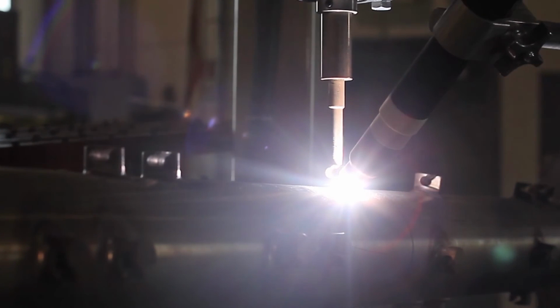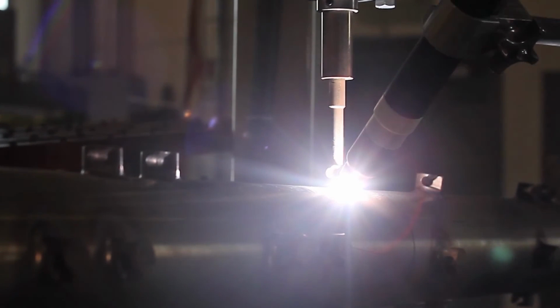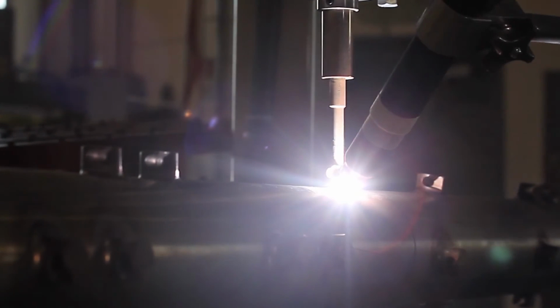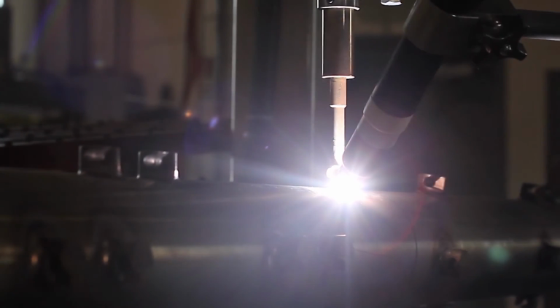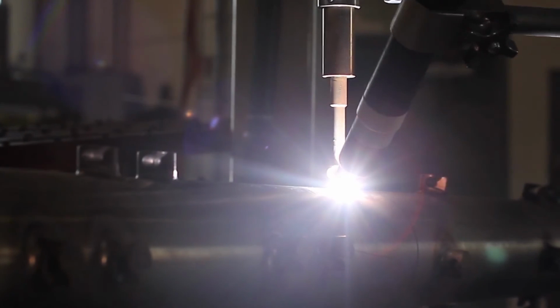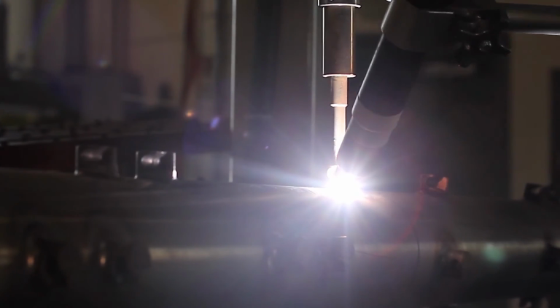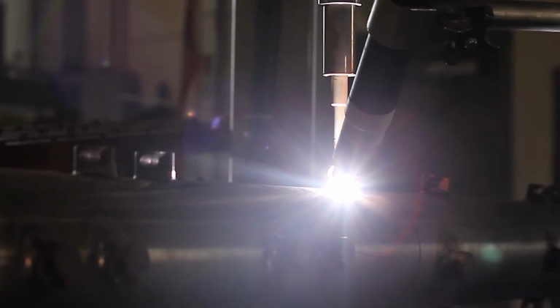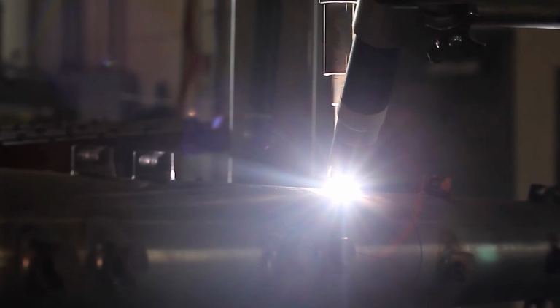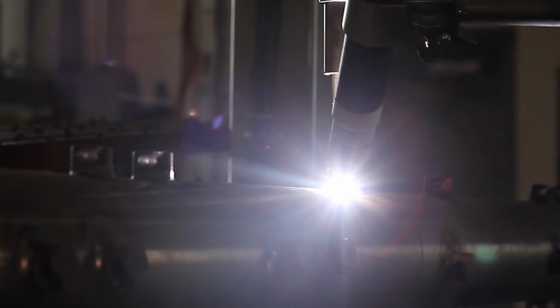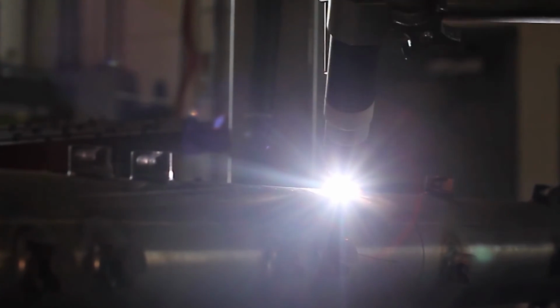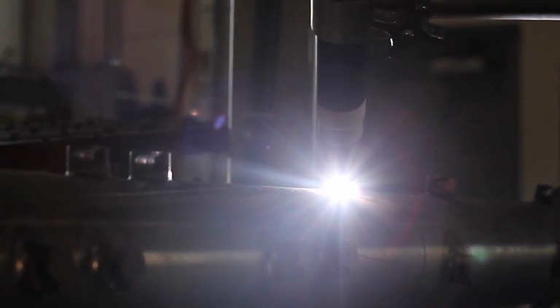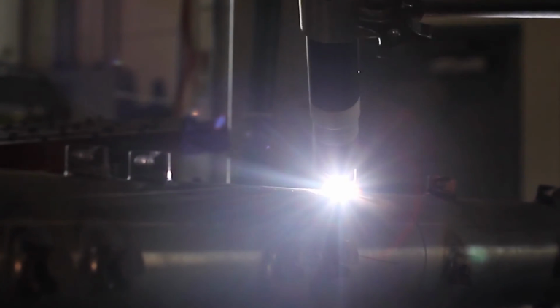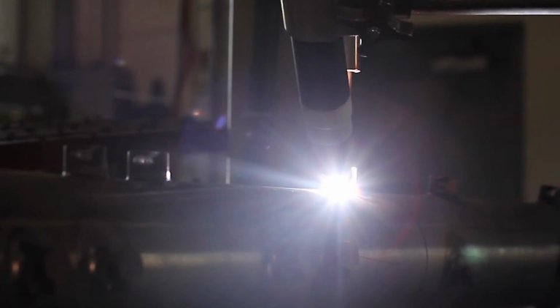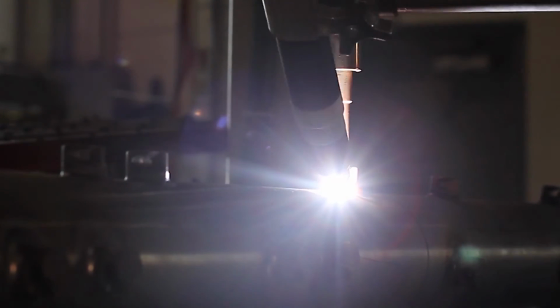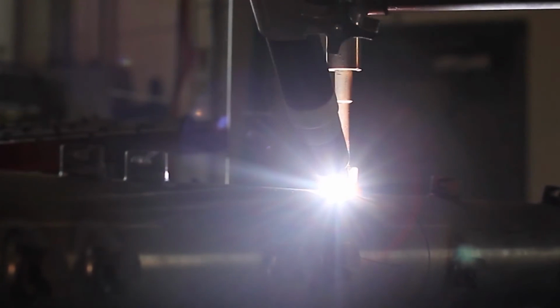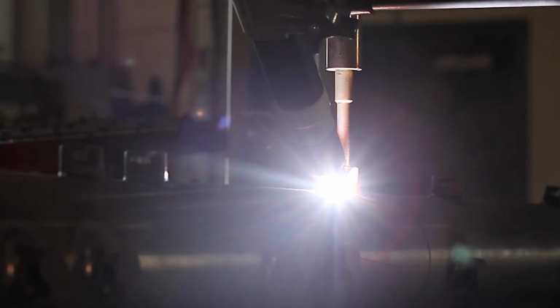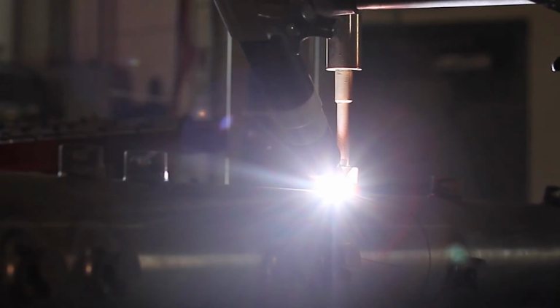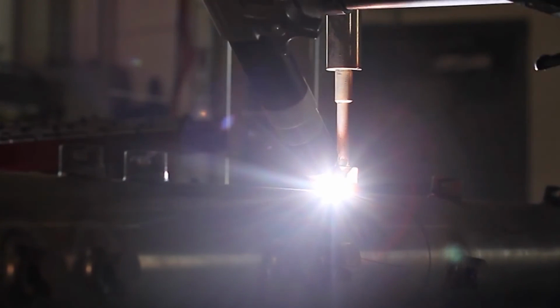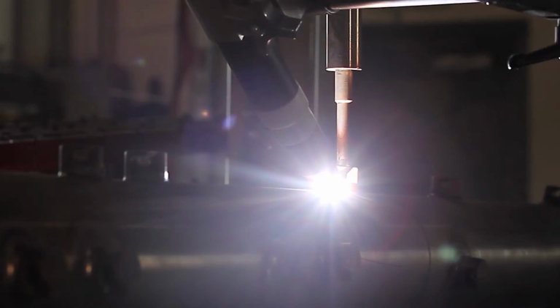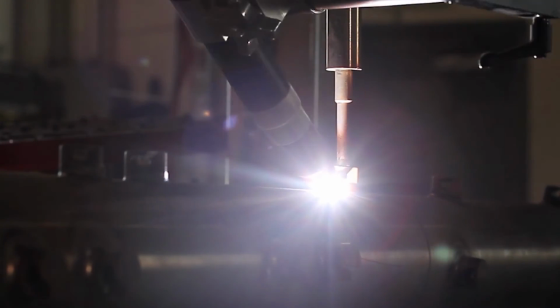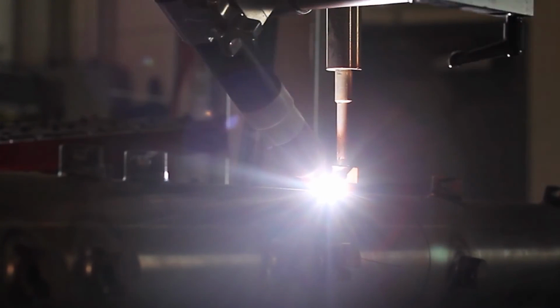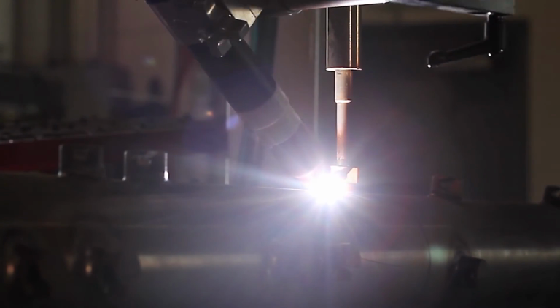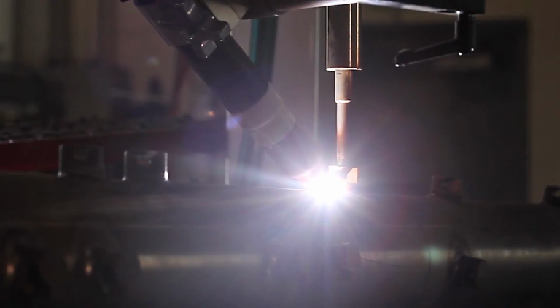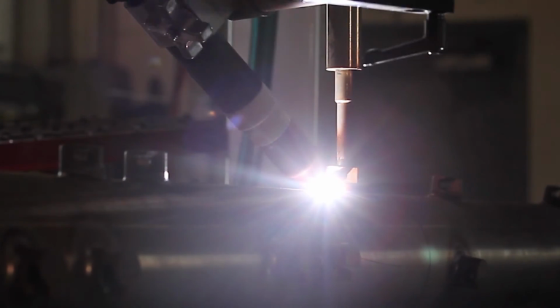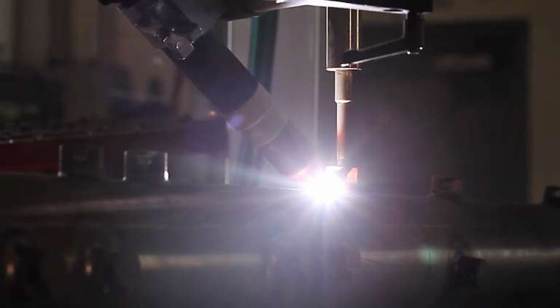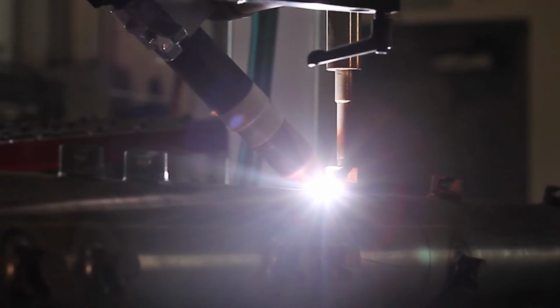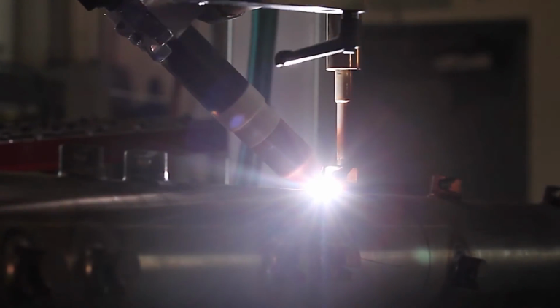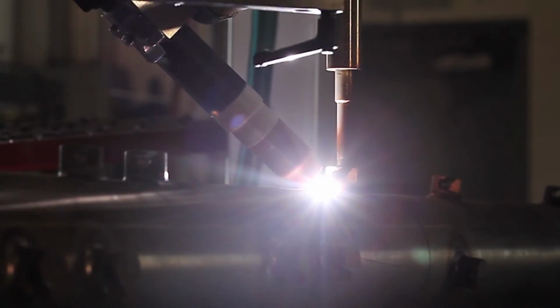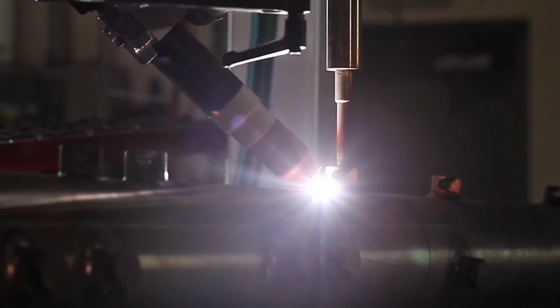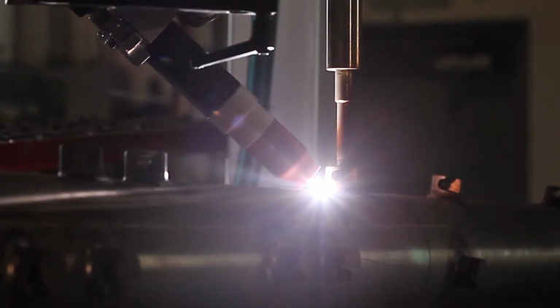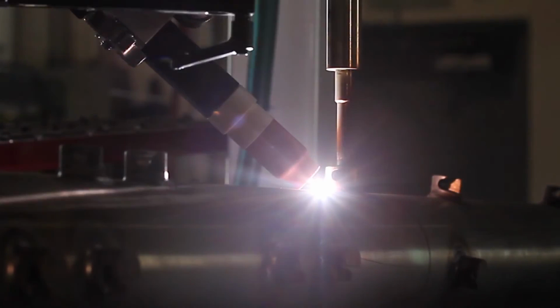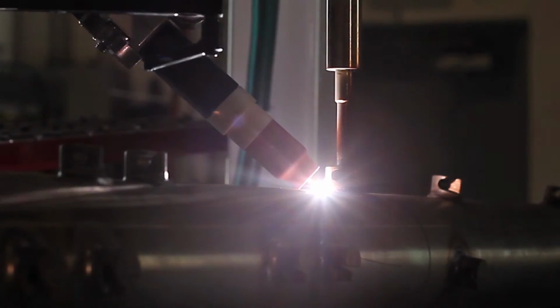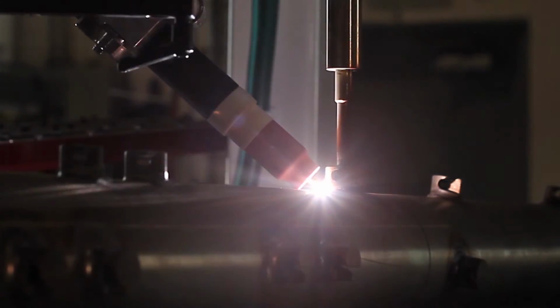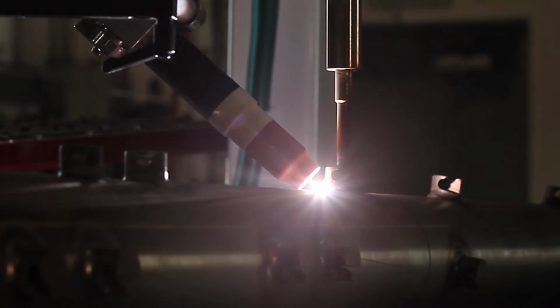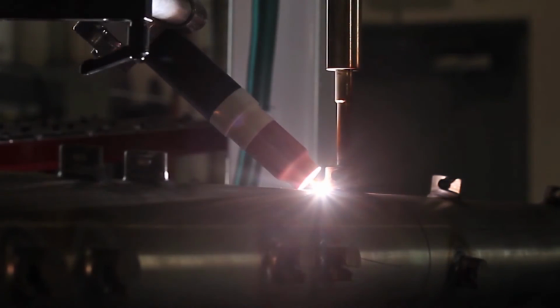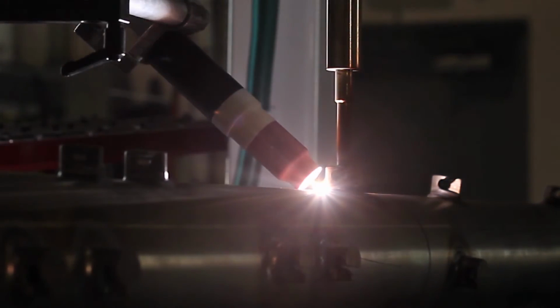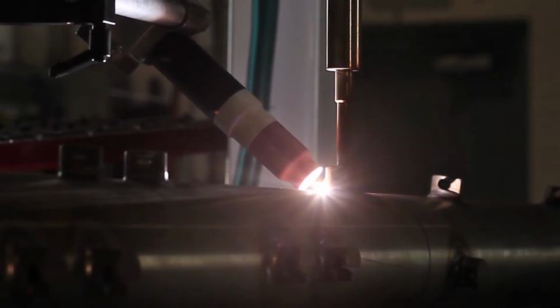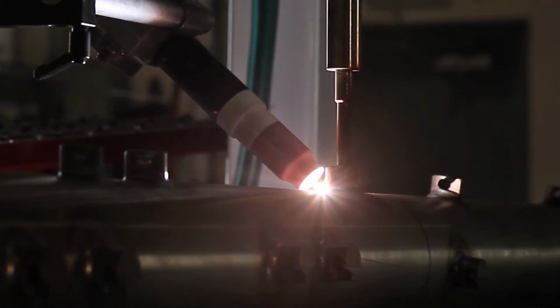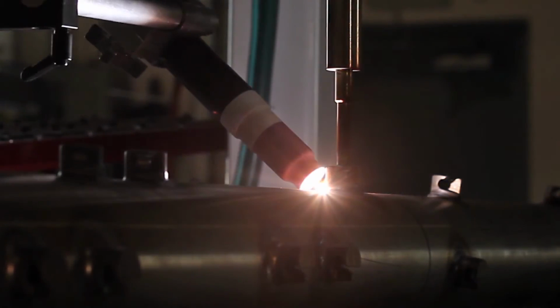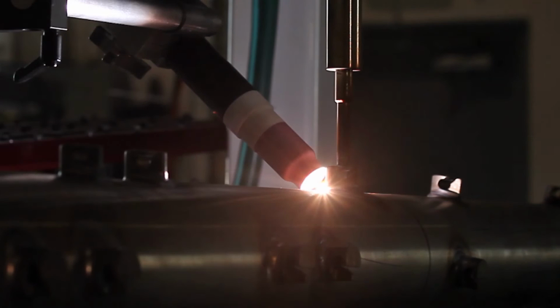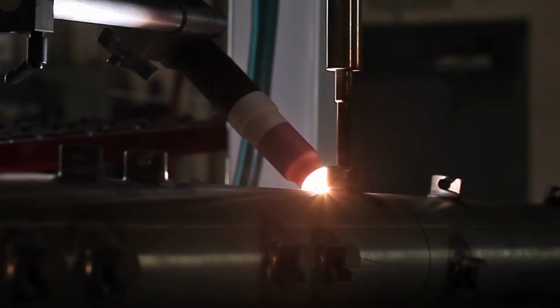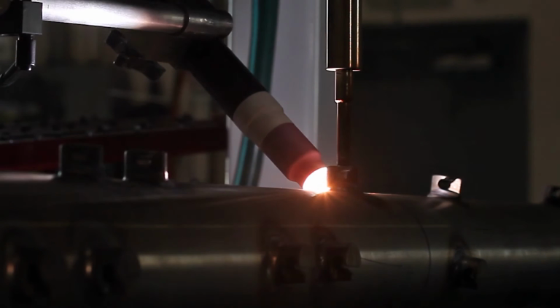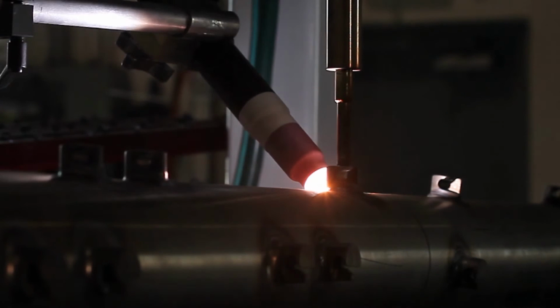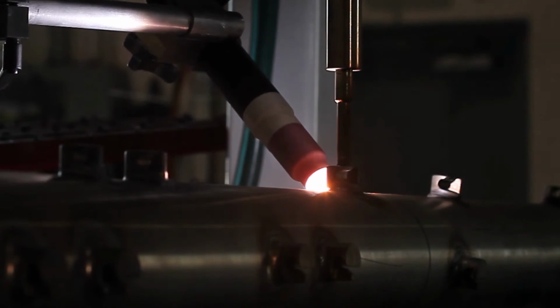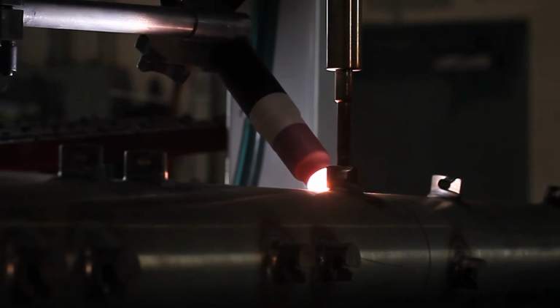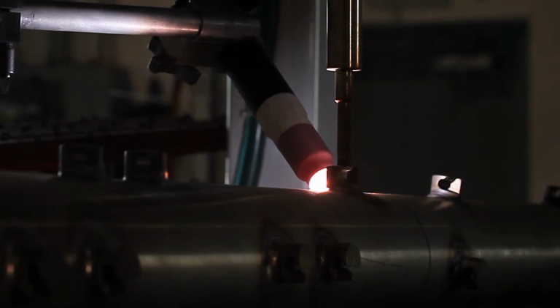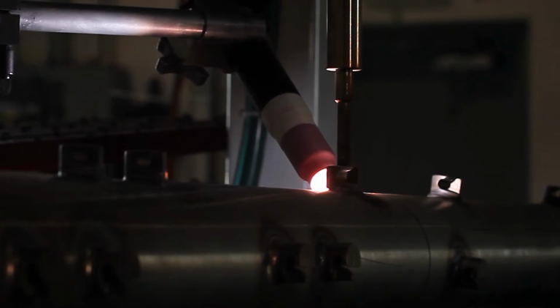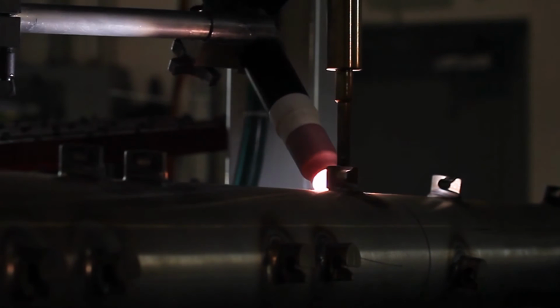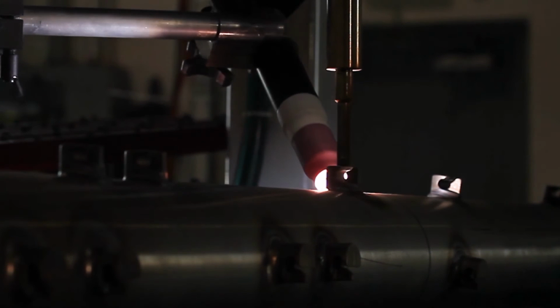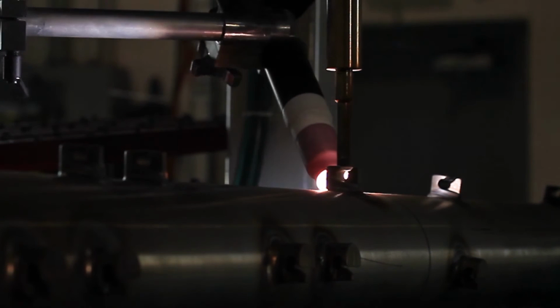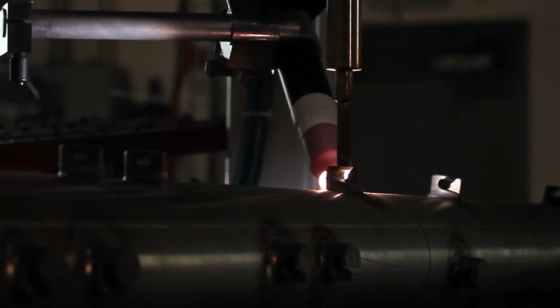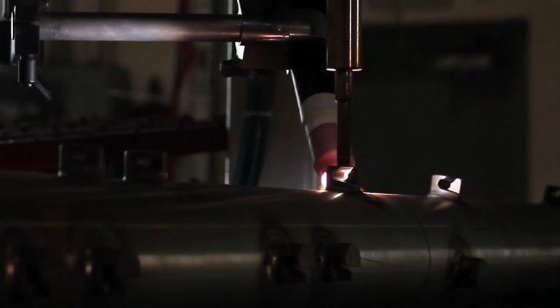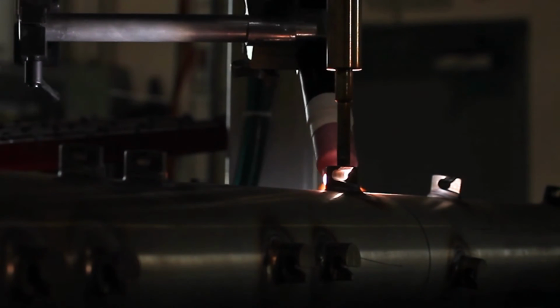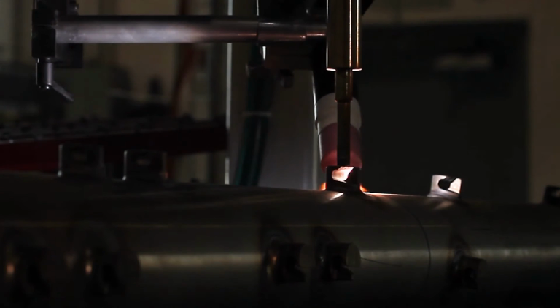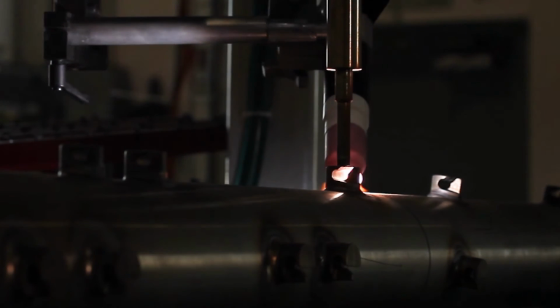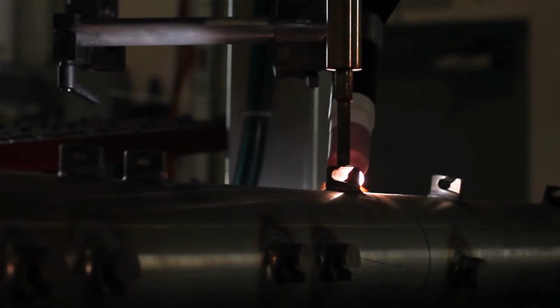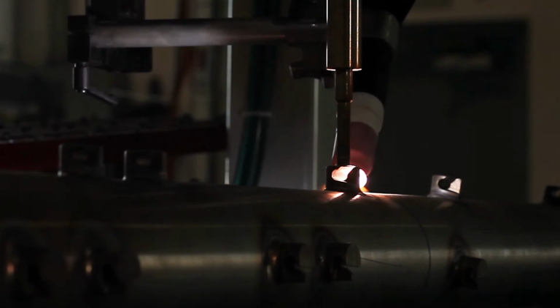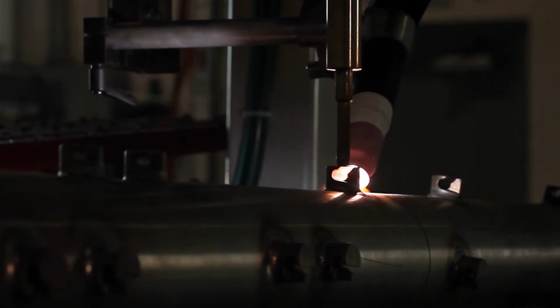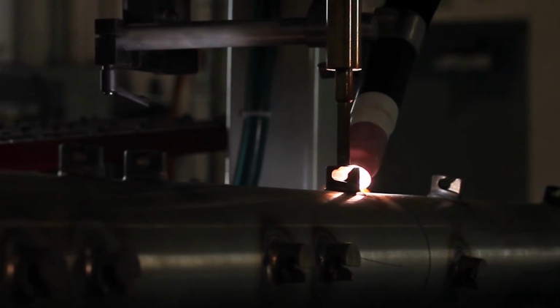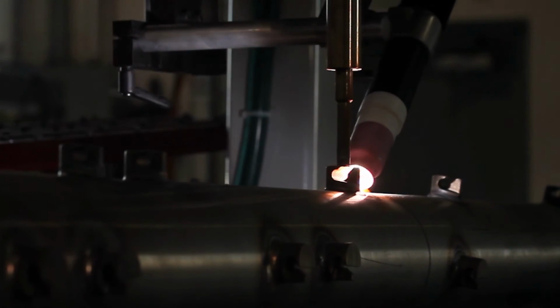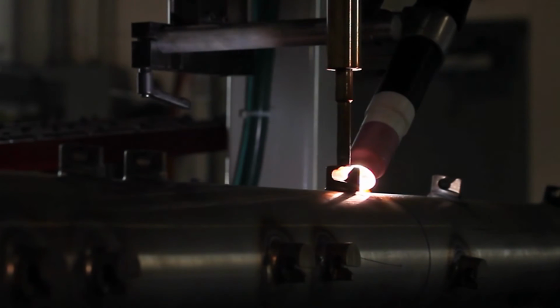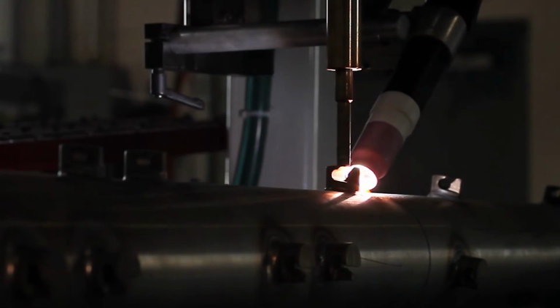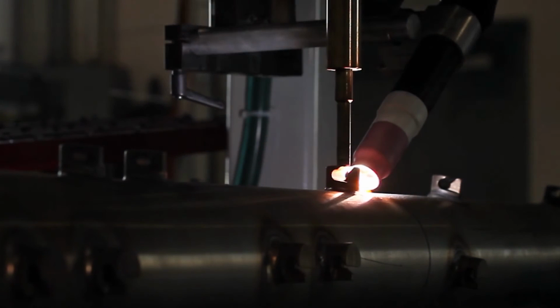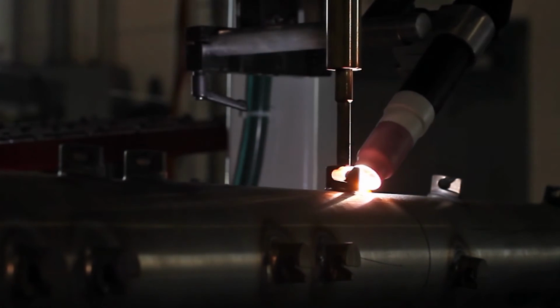Whether it's welding, deburring, inspection, packaging, material handling, or painting even.